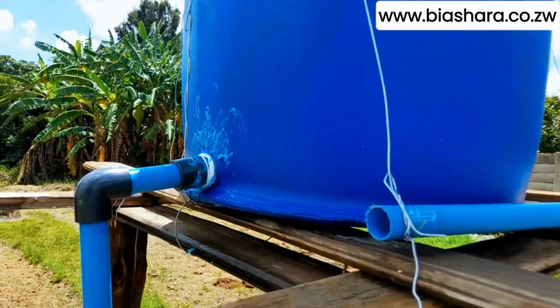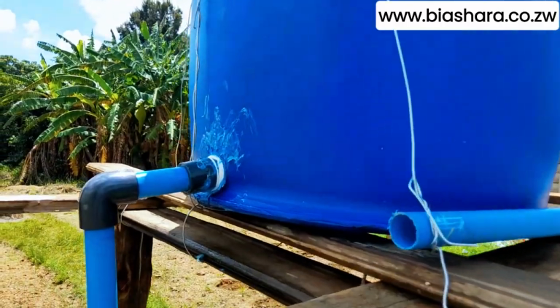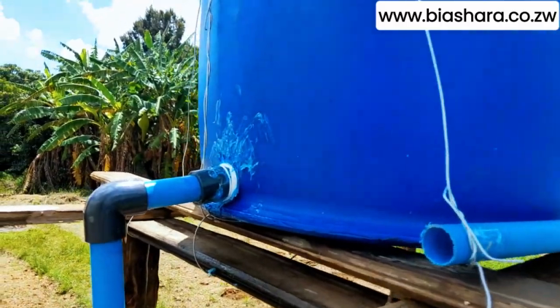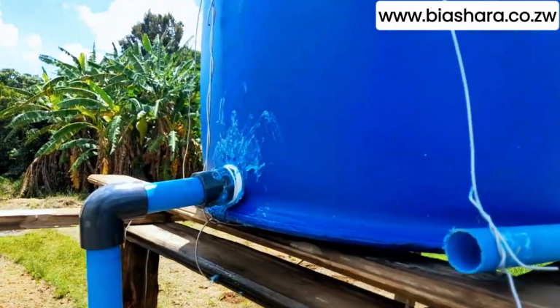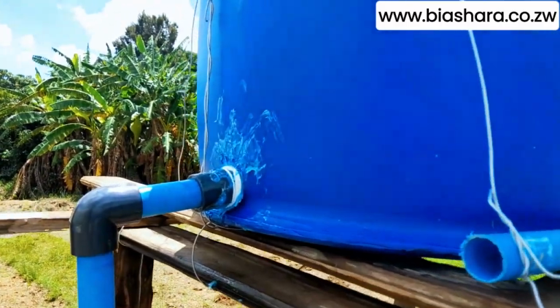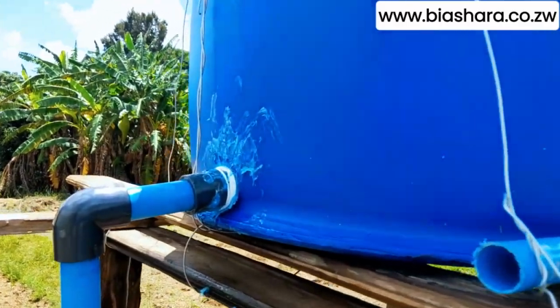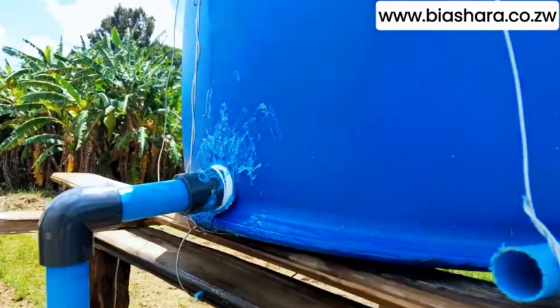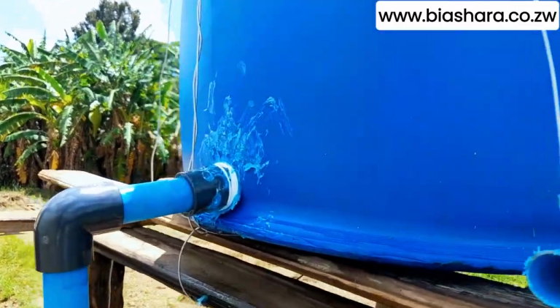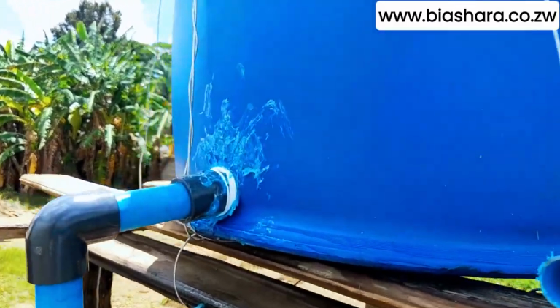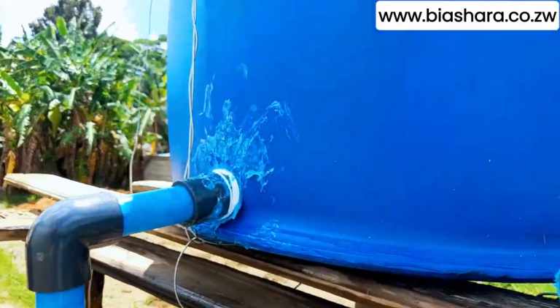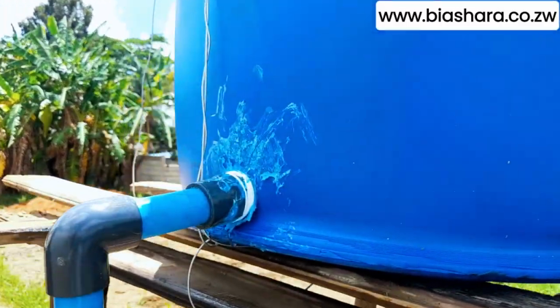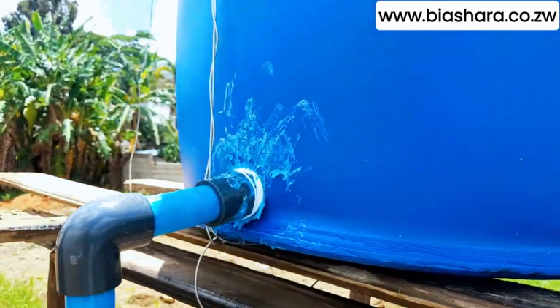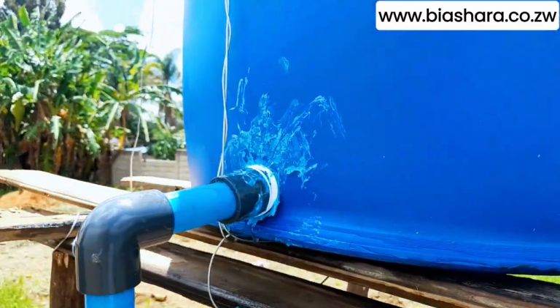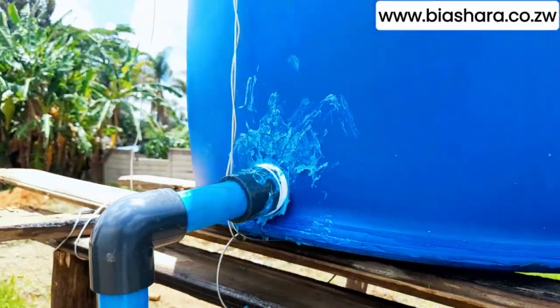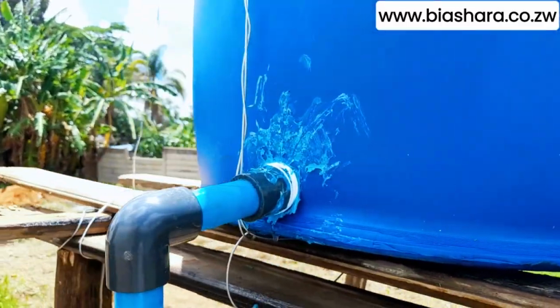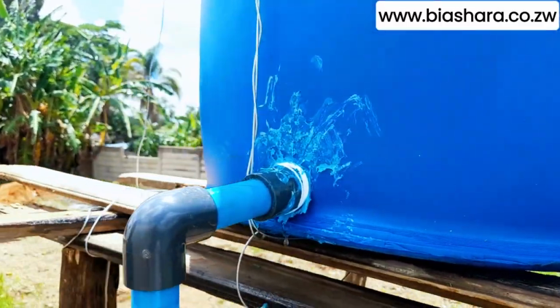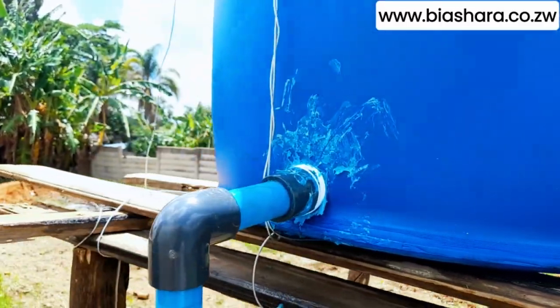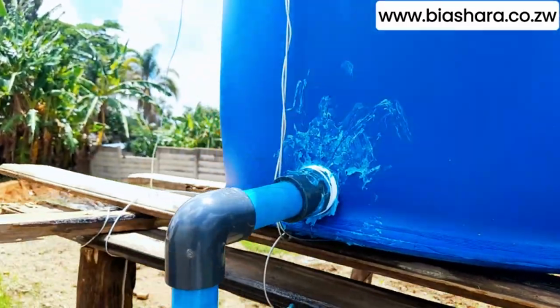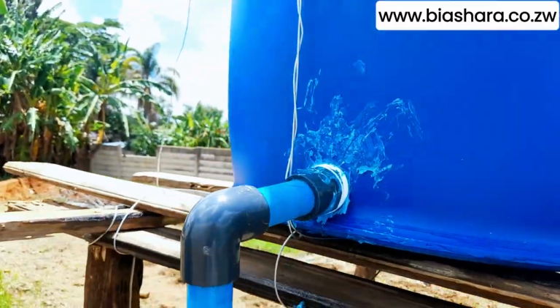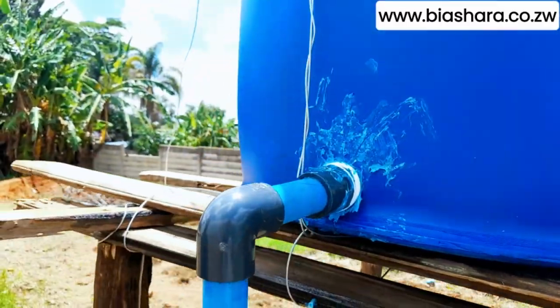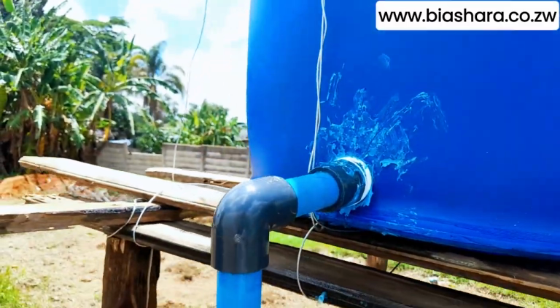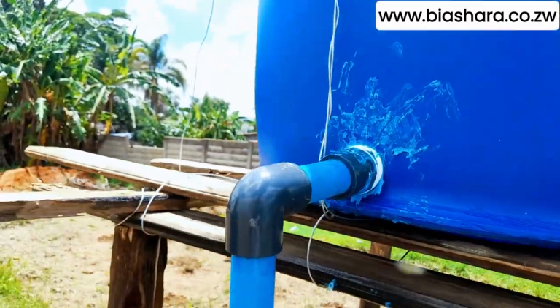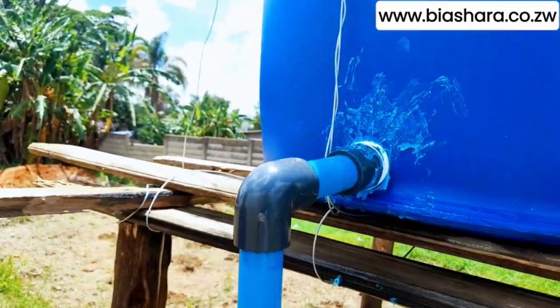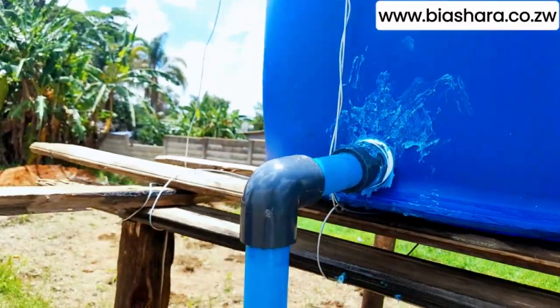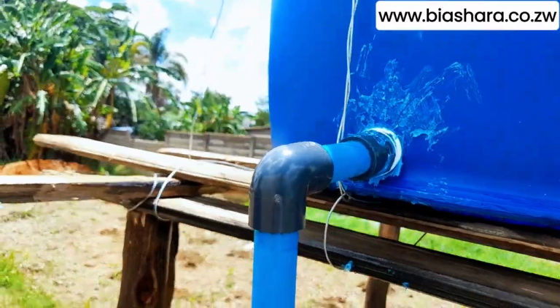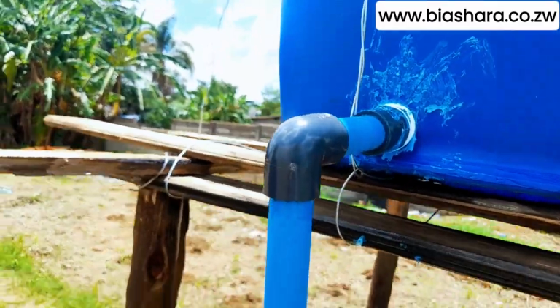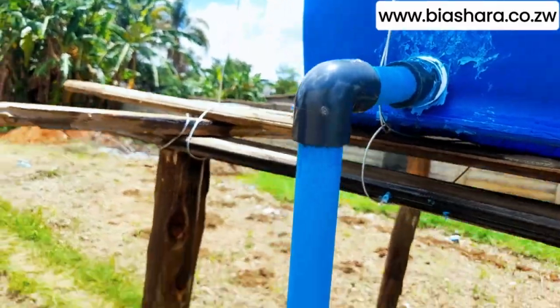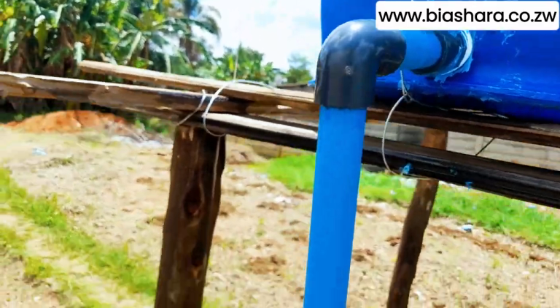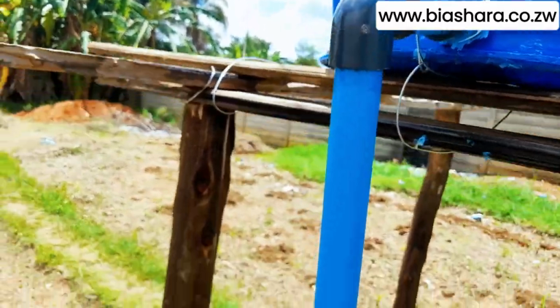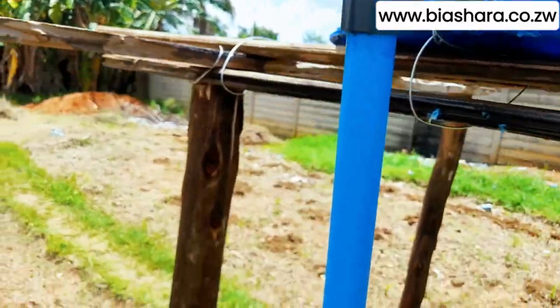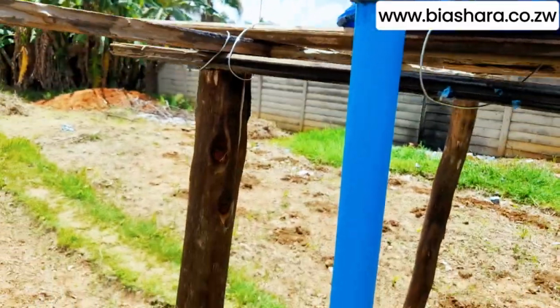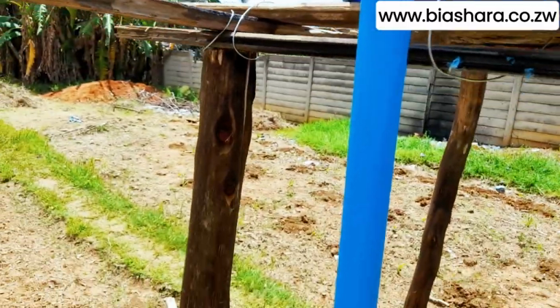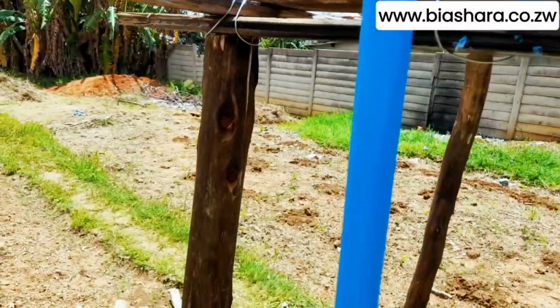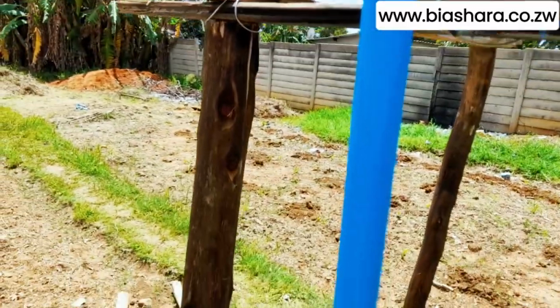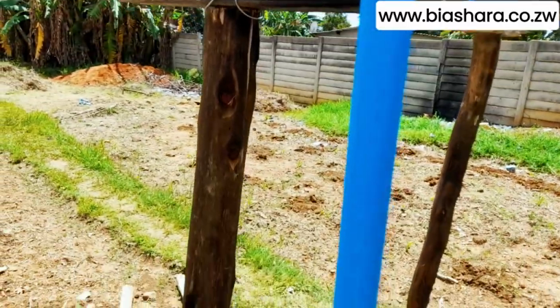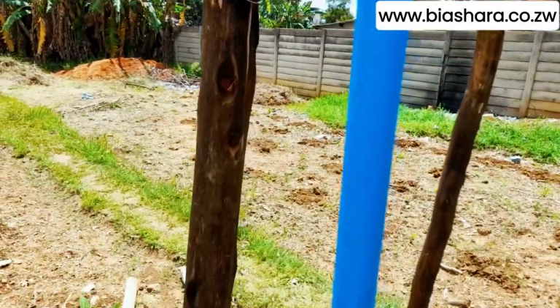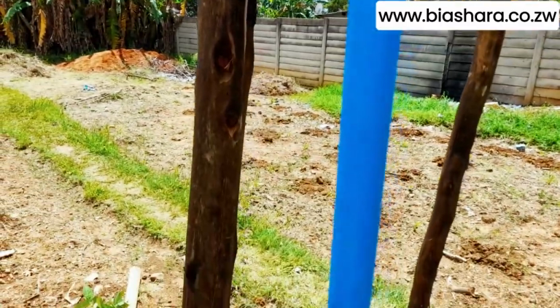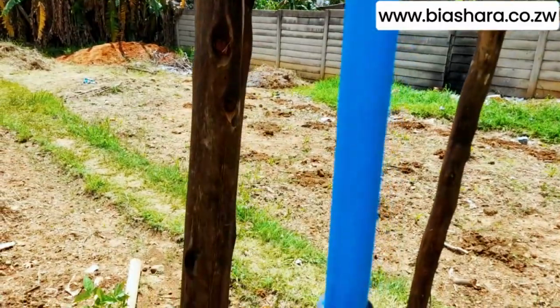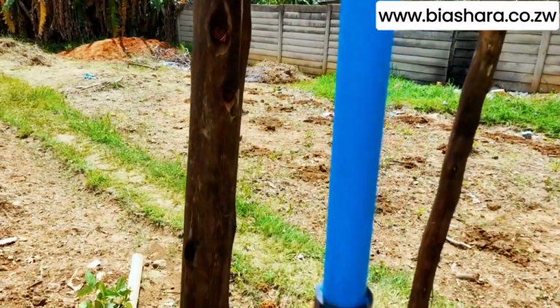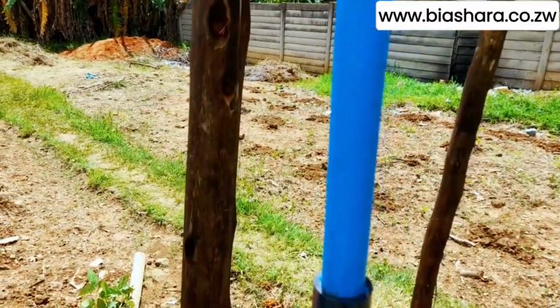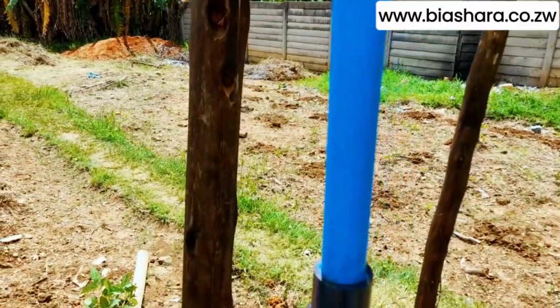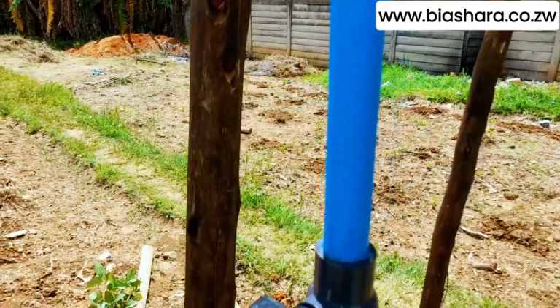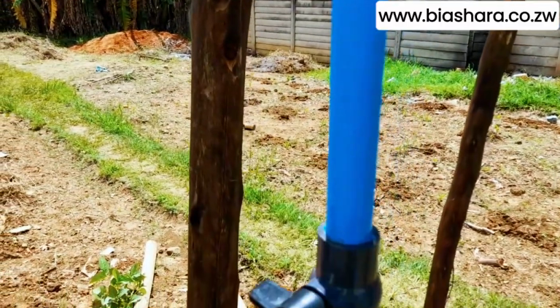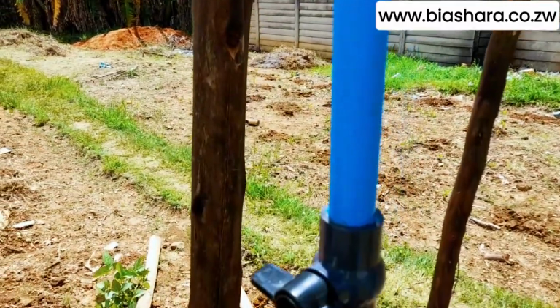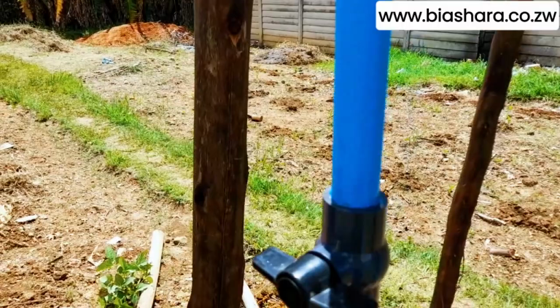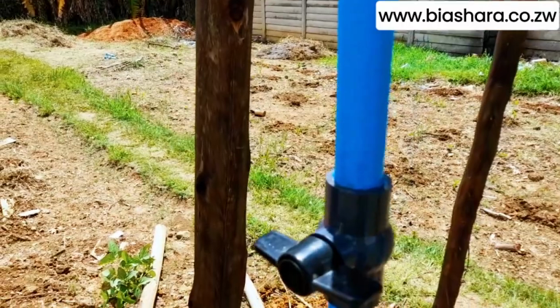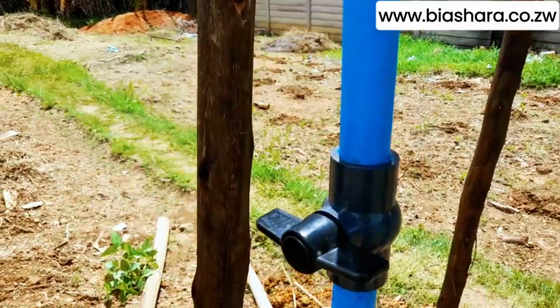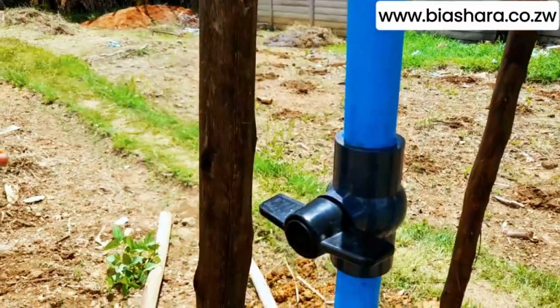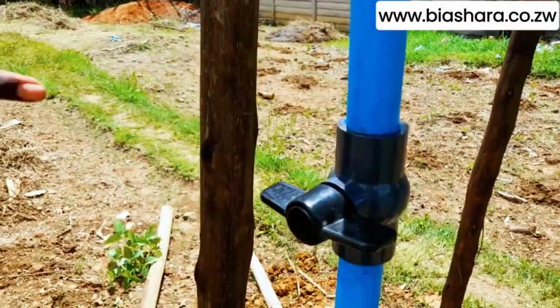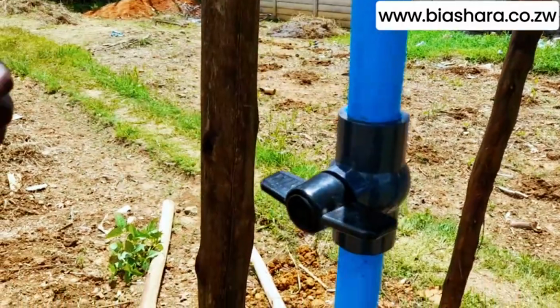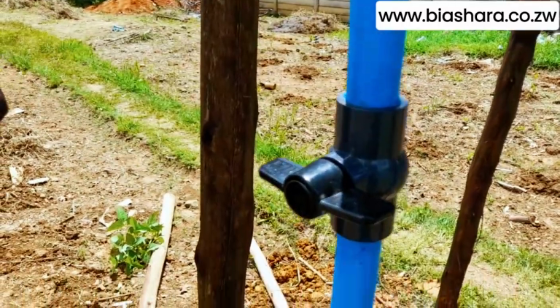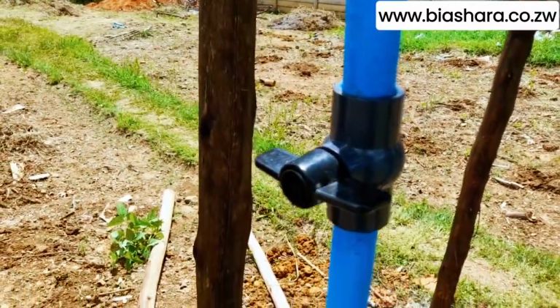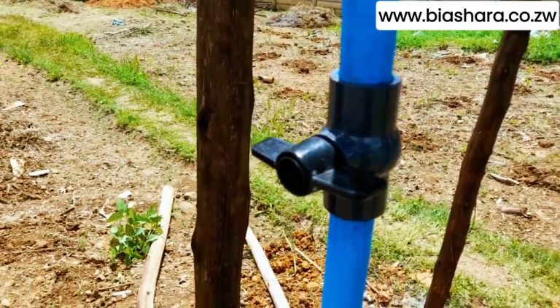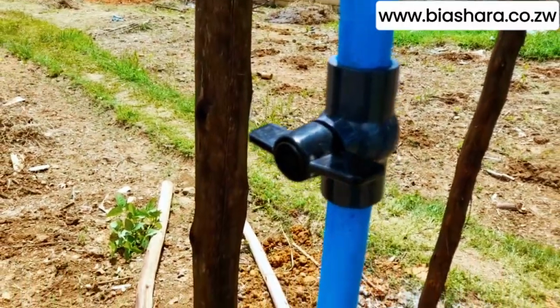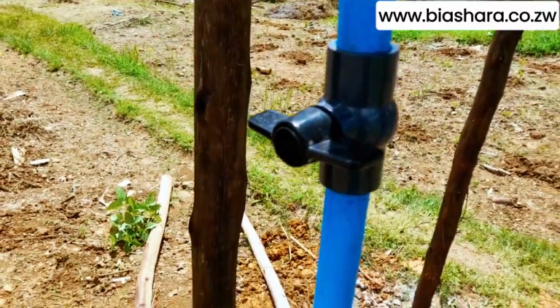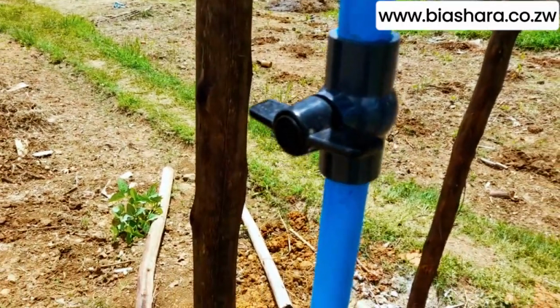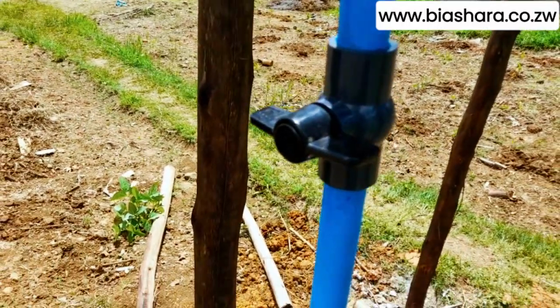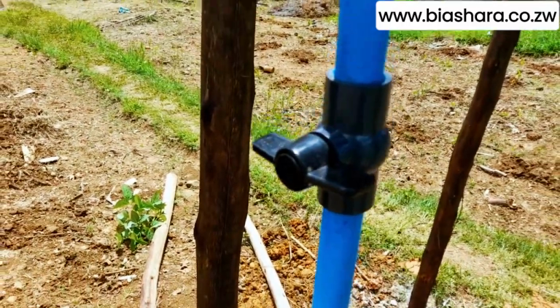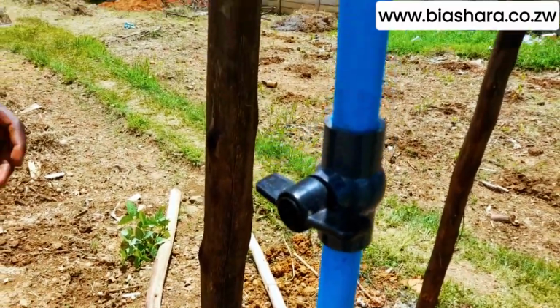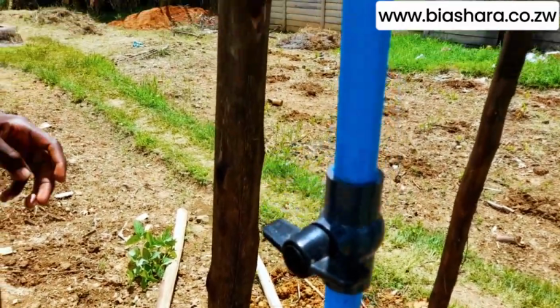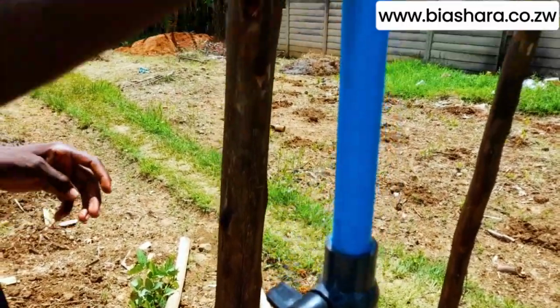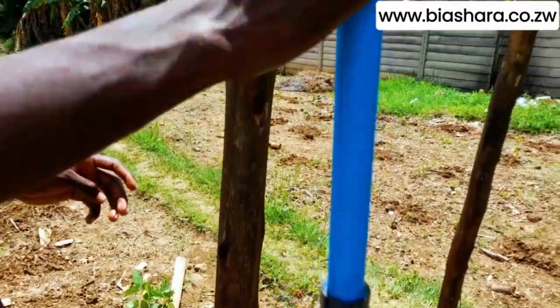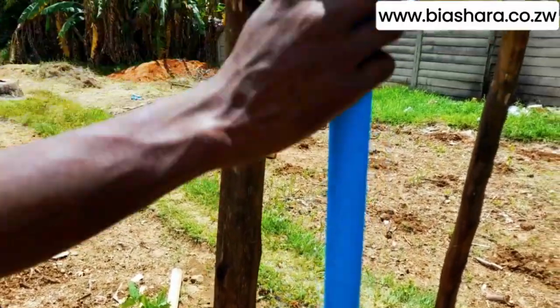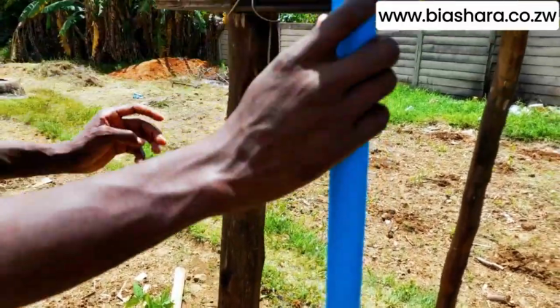Hi Mr. Agenda. Good afternoon, how are you? I'm fine, how are you? Yeah, this is our fertigation tank.